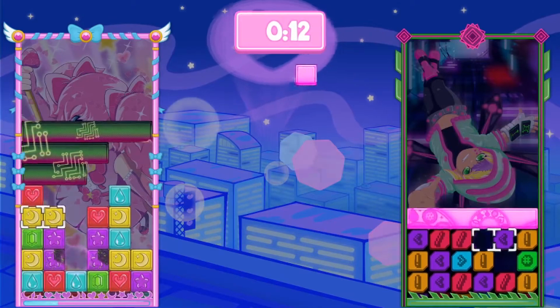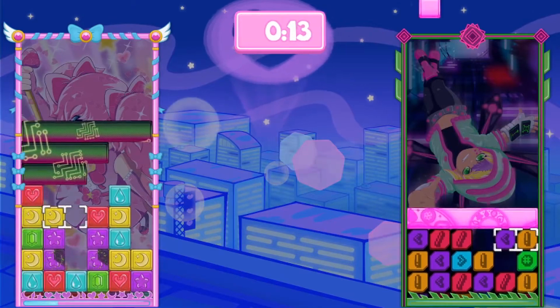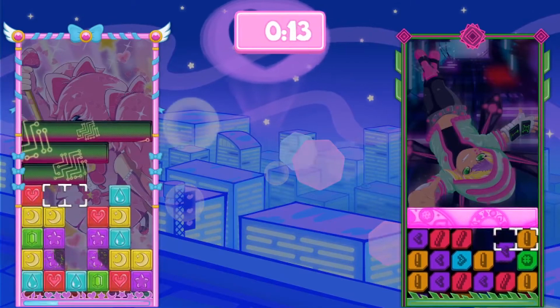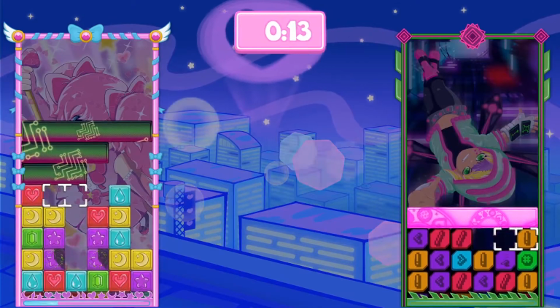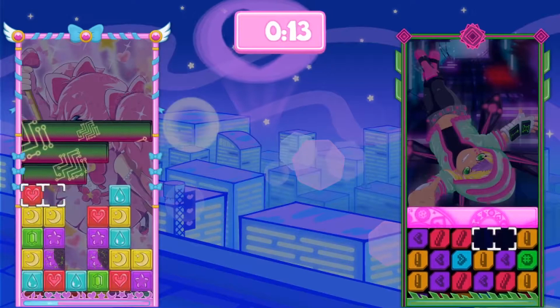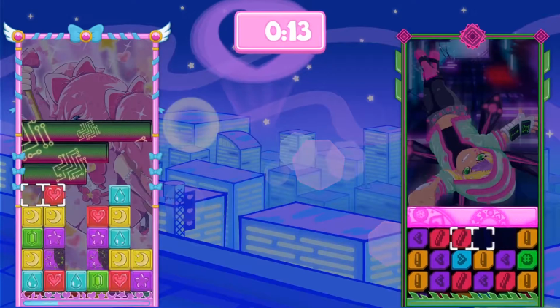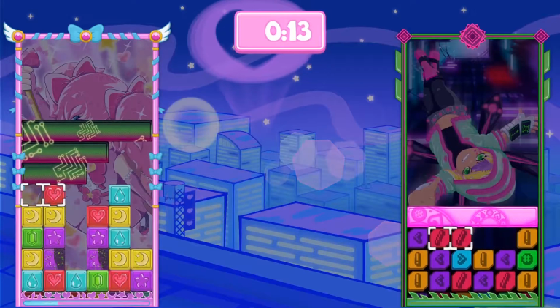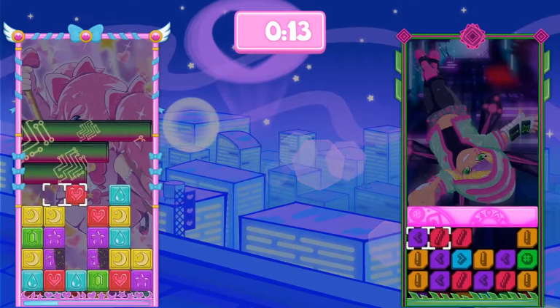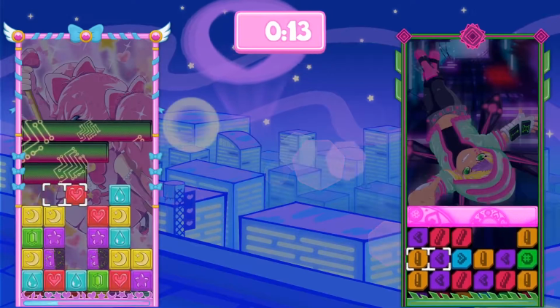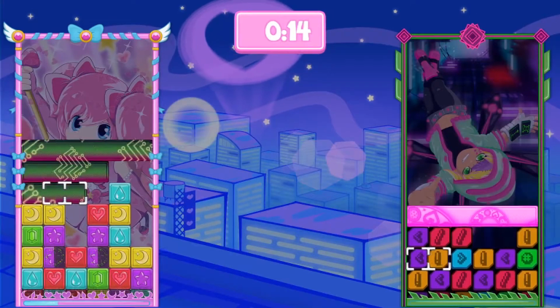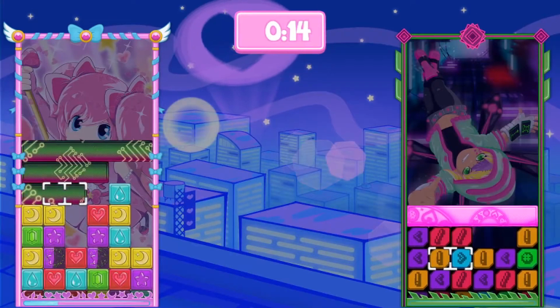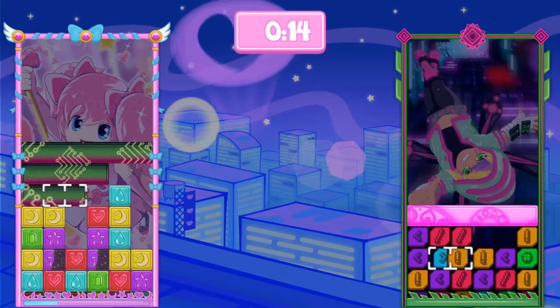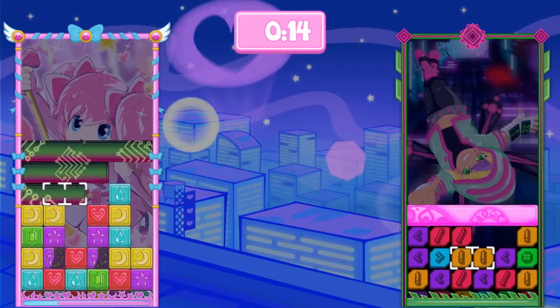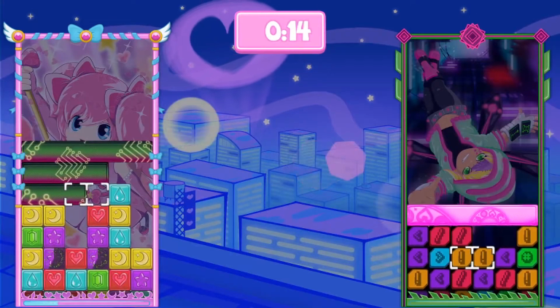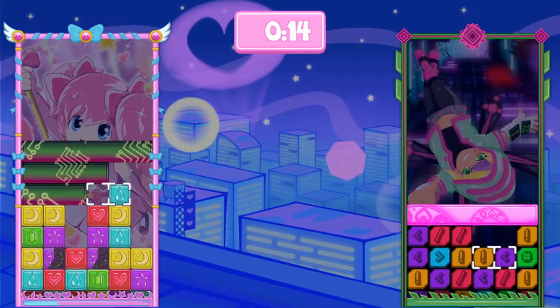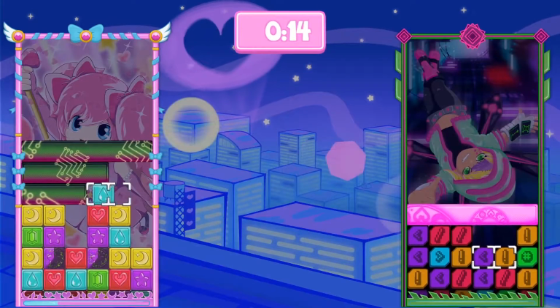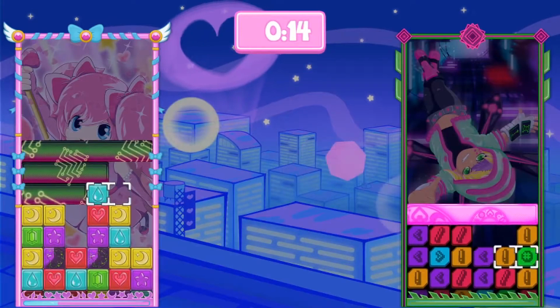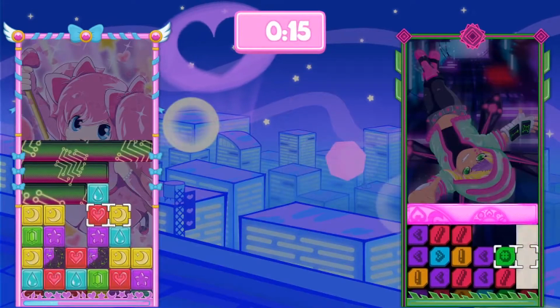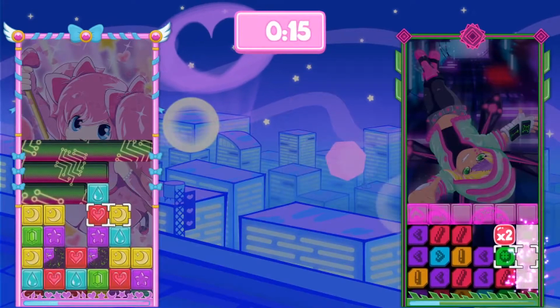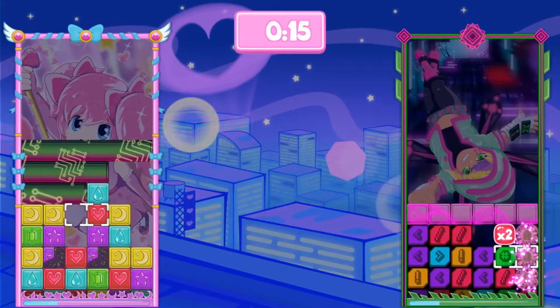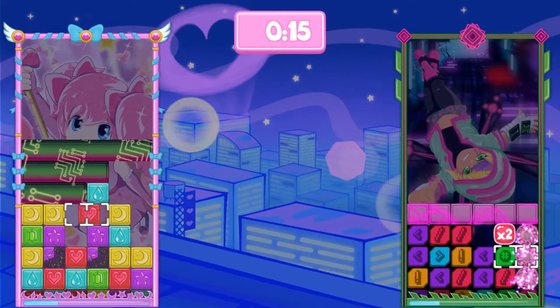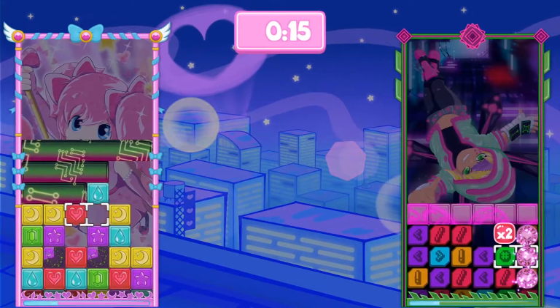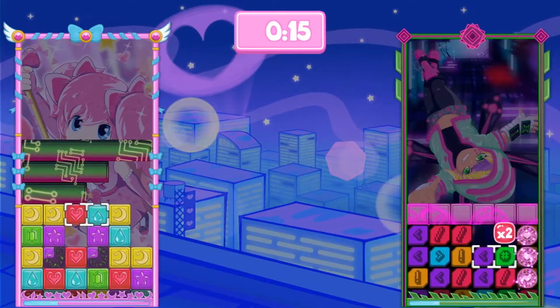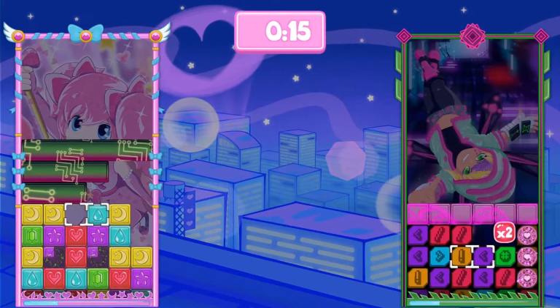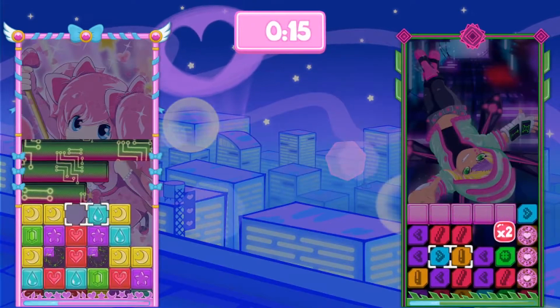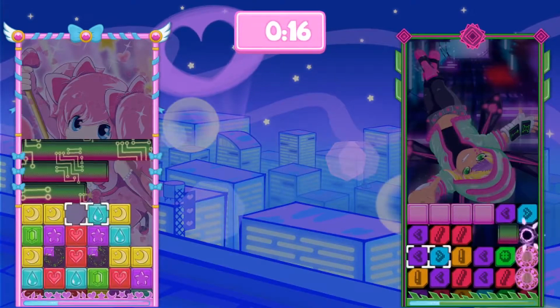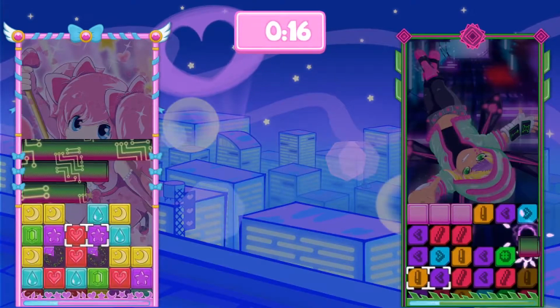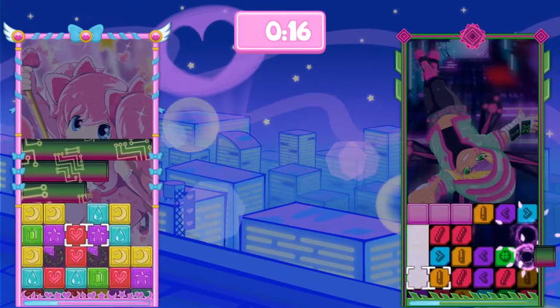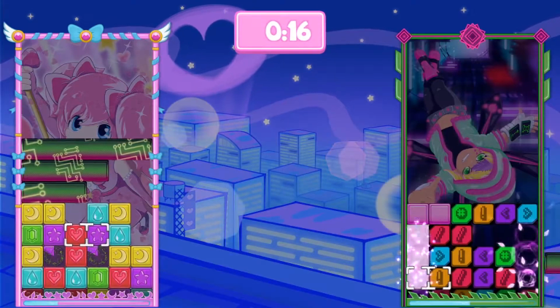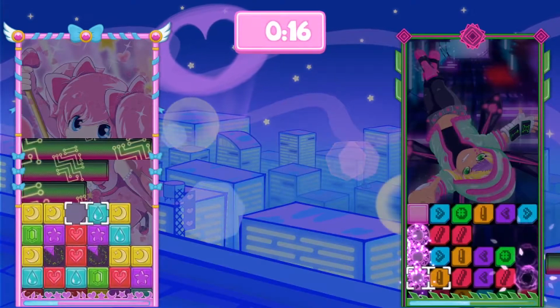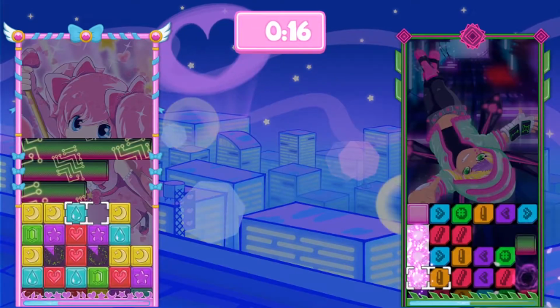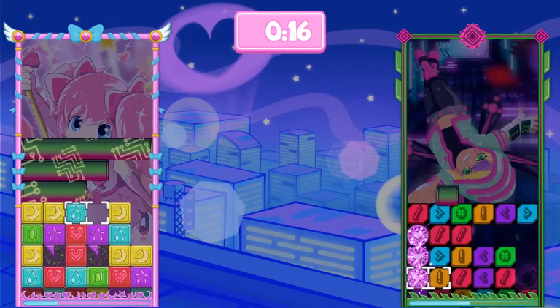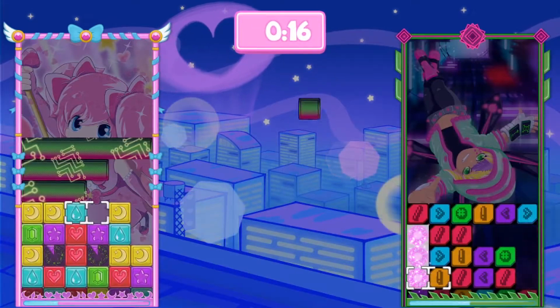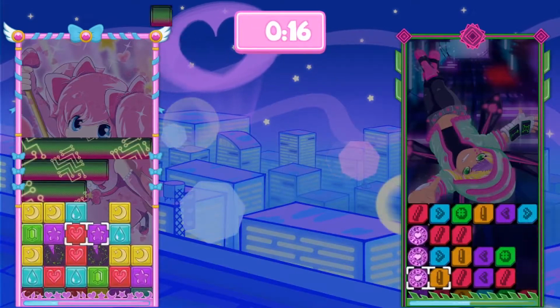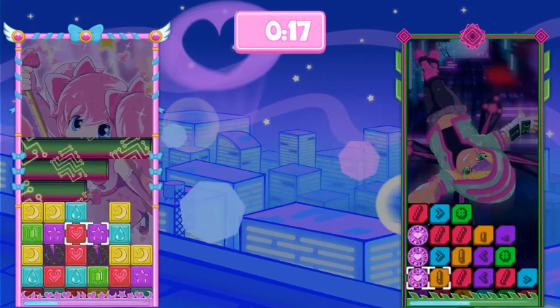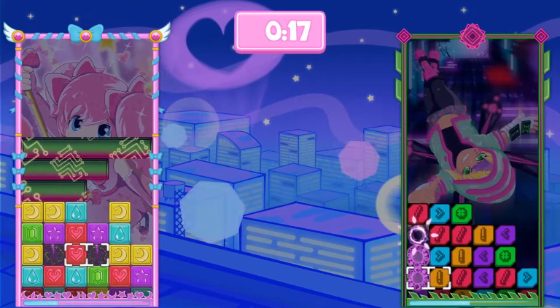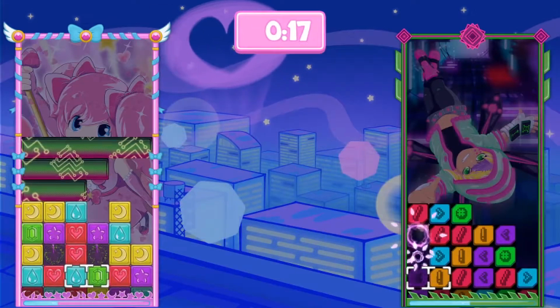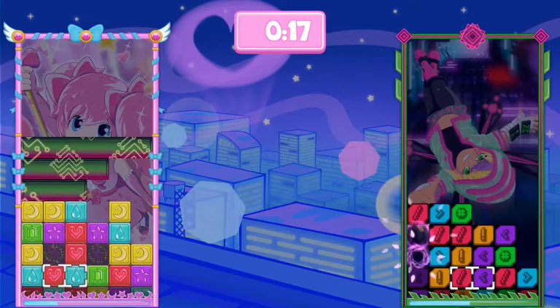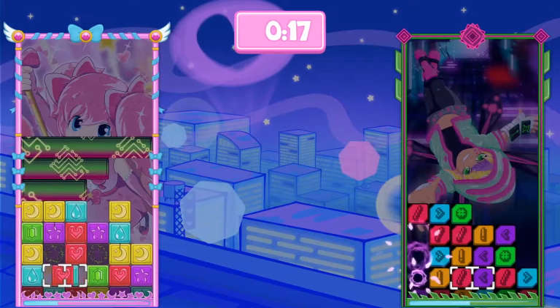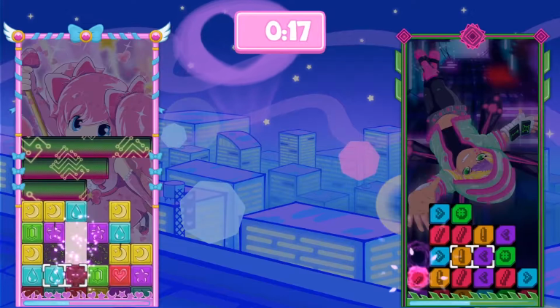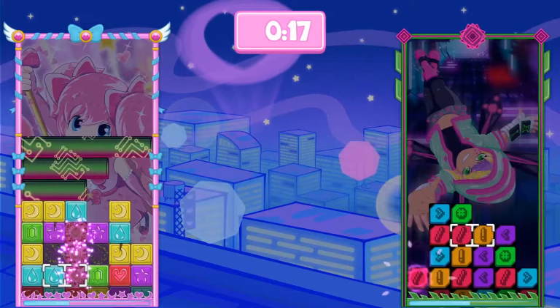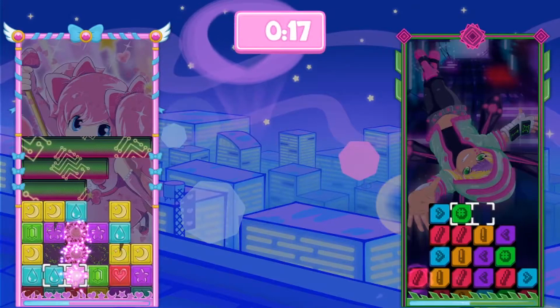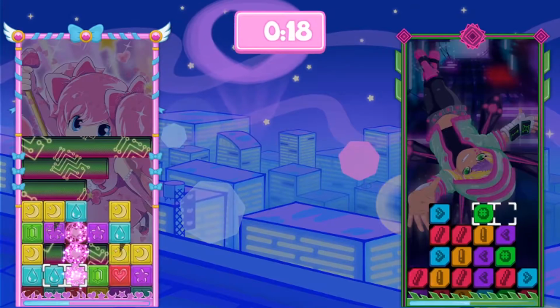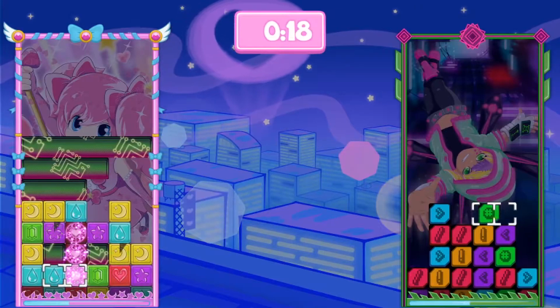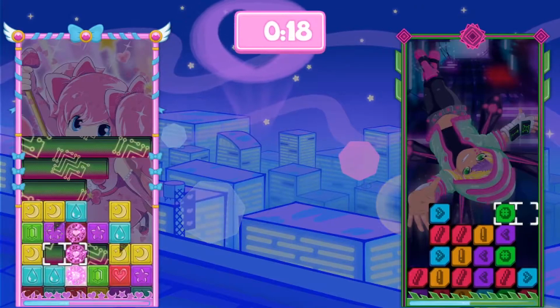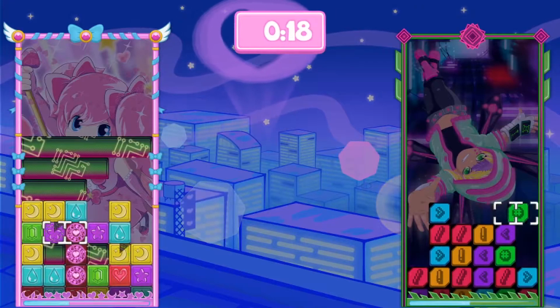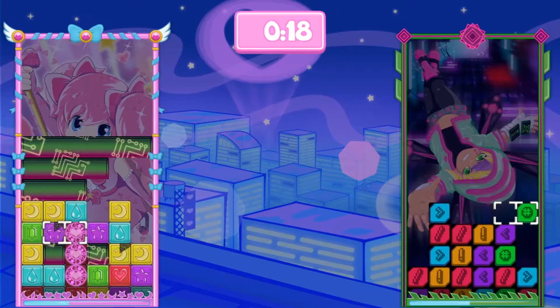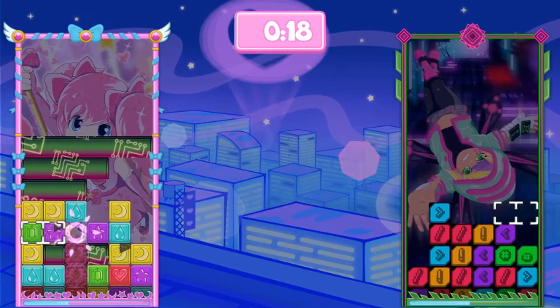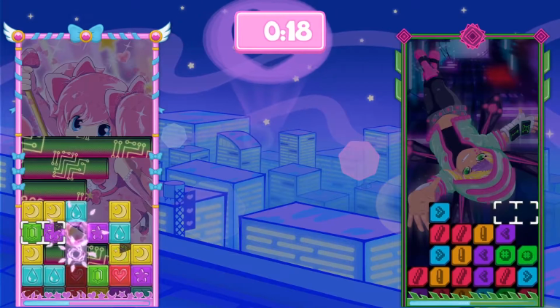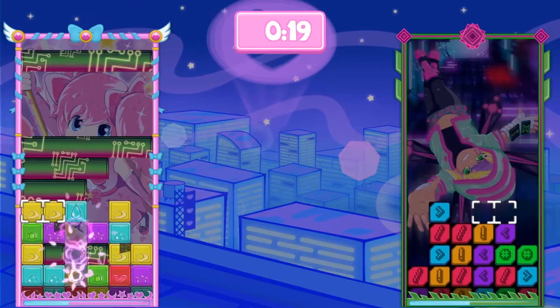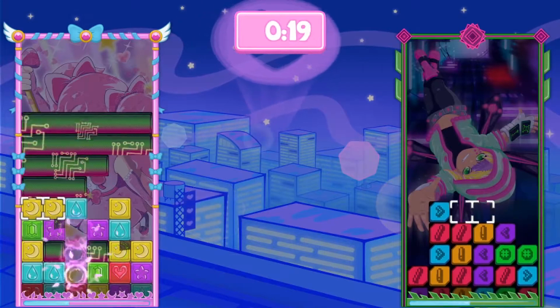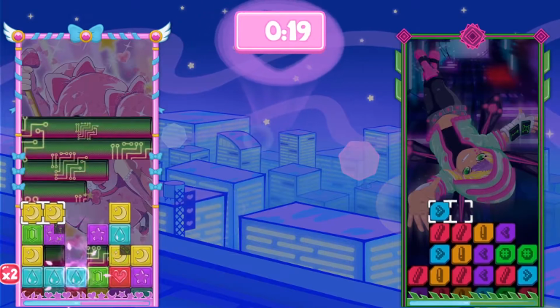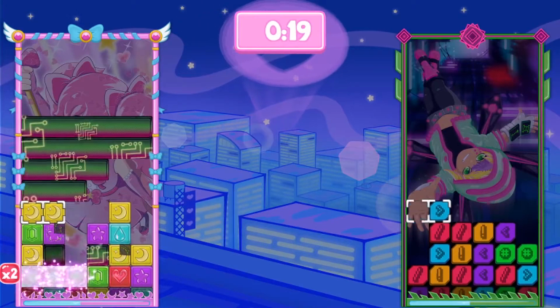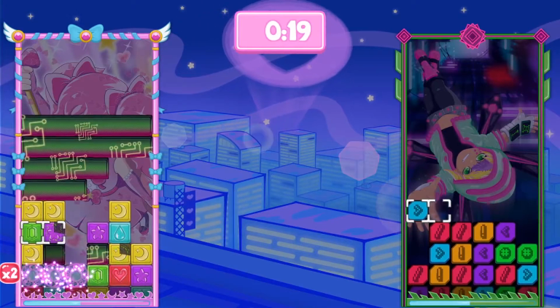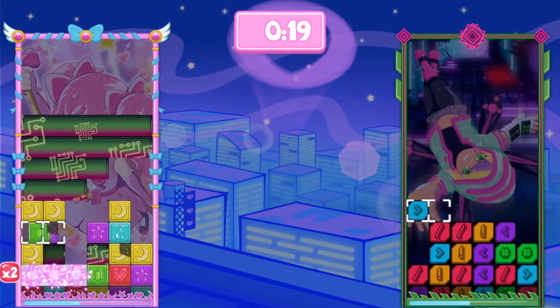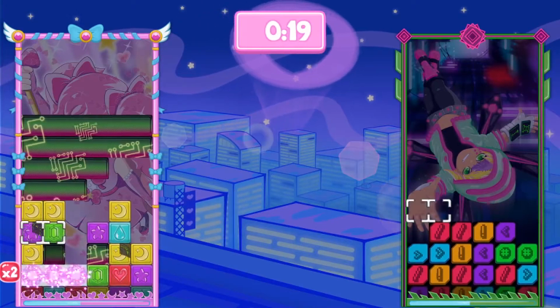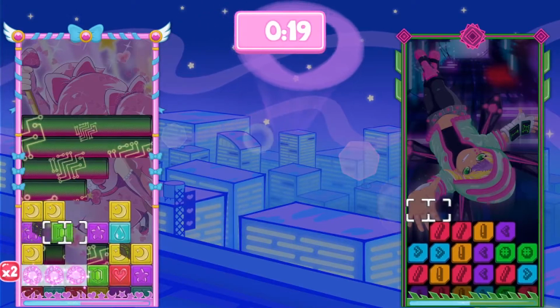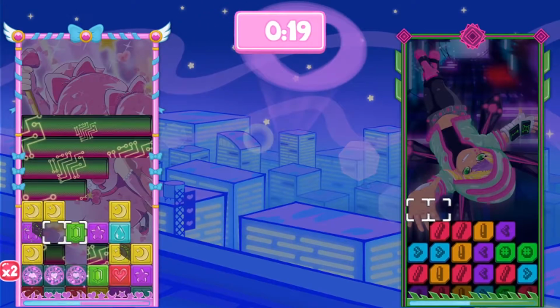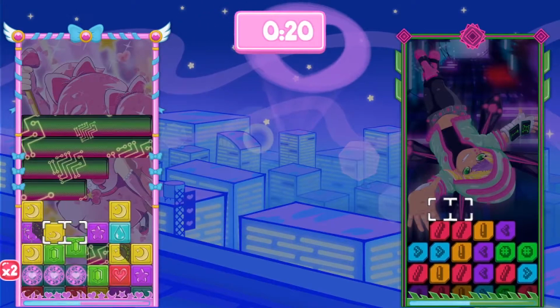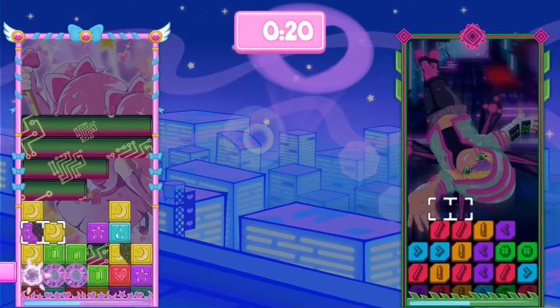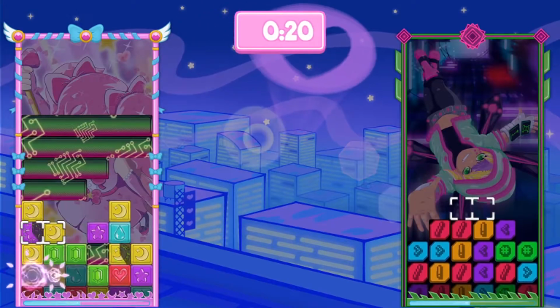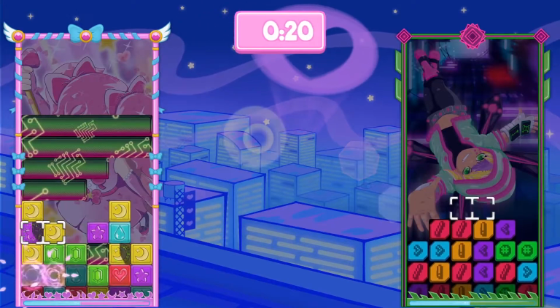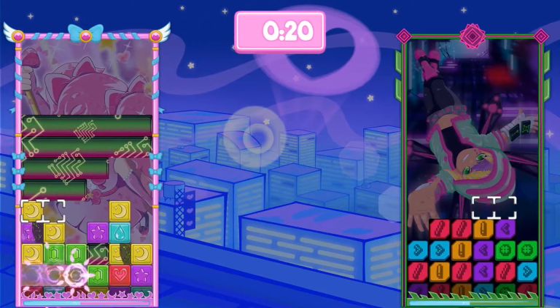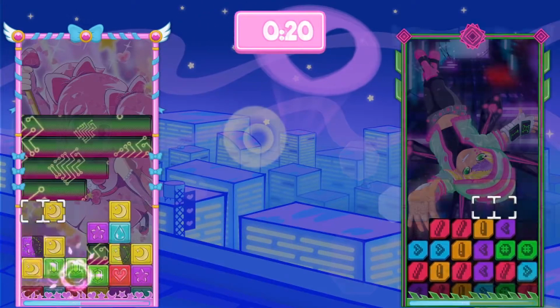You can also swap with nothing — the empty space — and that's how you can drop them down and move them all around. The board is rising, and when you get to the top that's the end of the match.